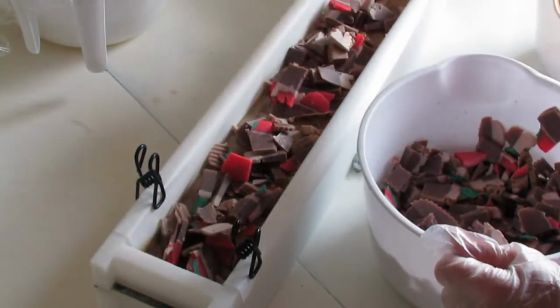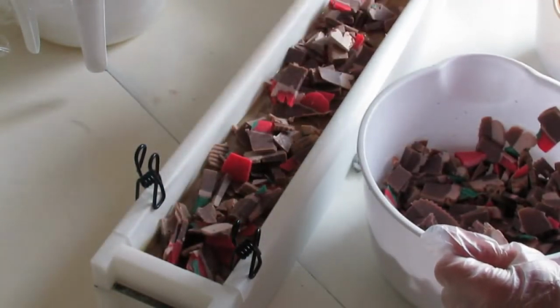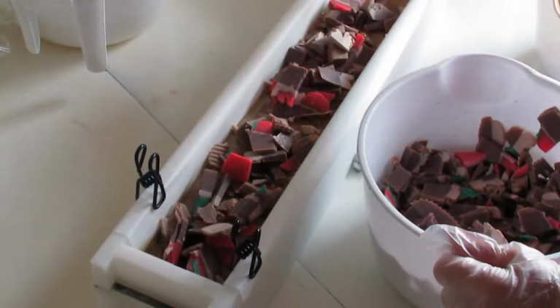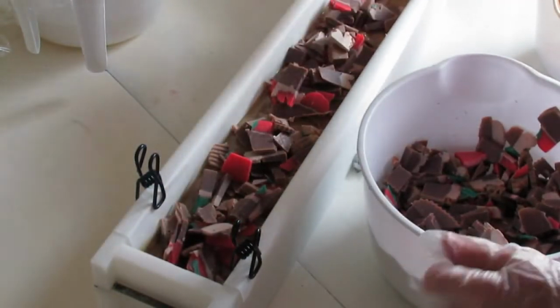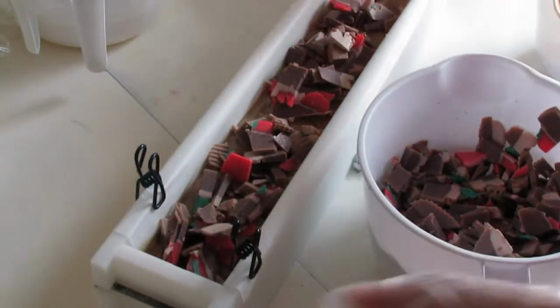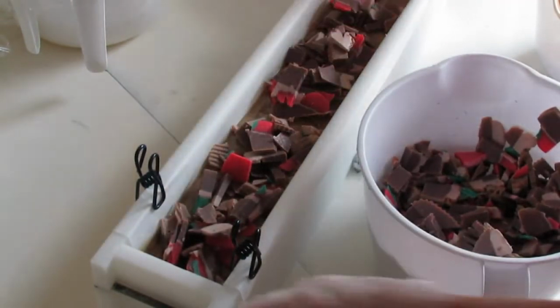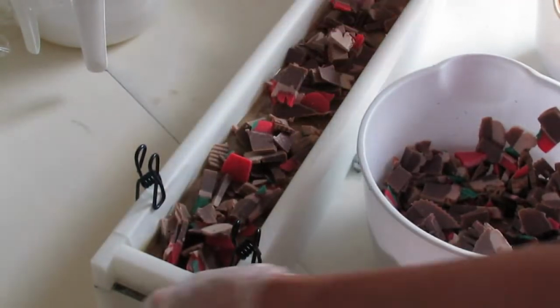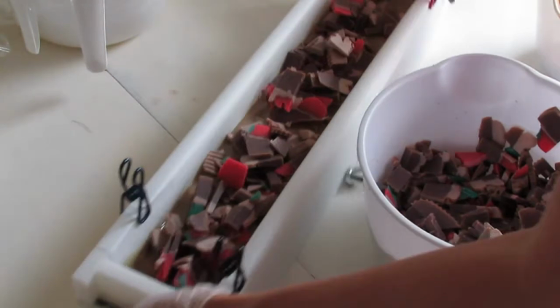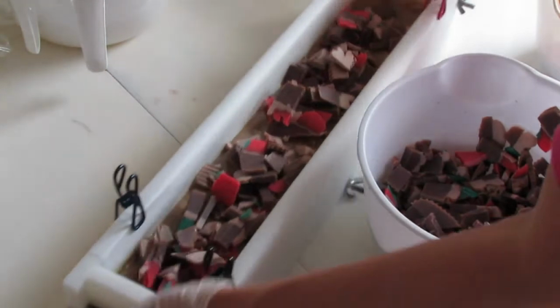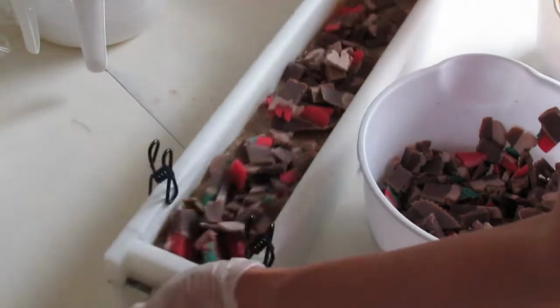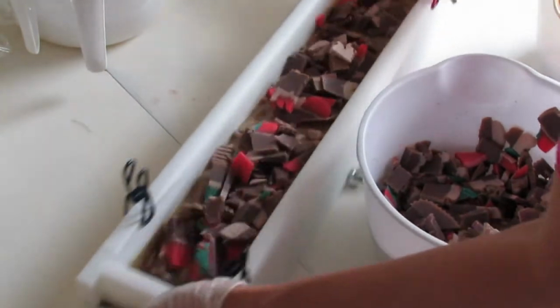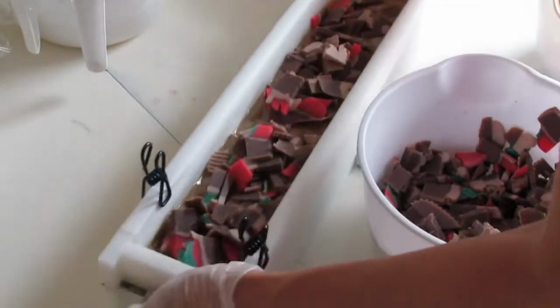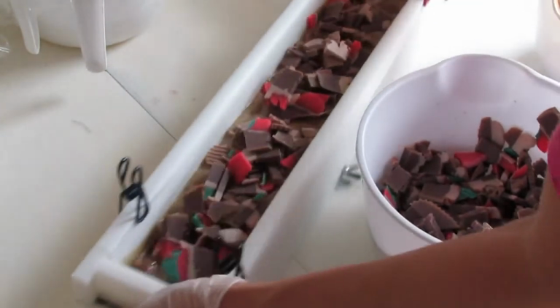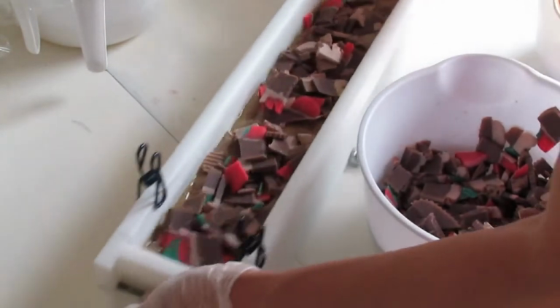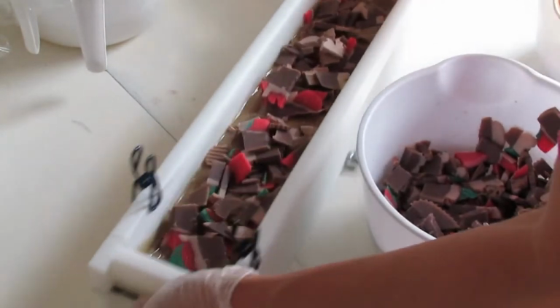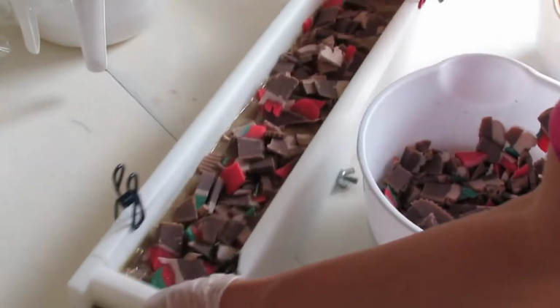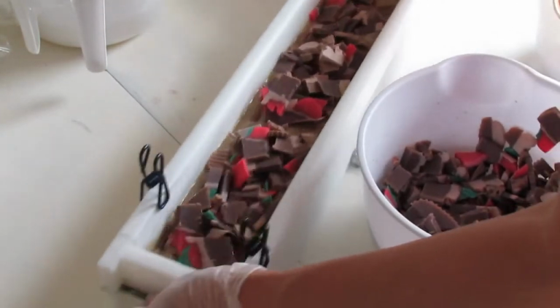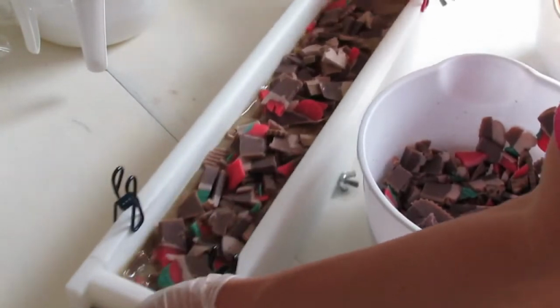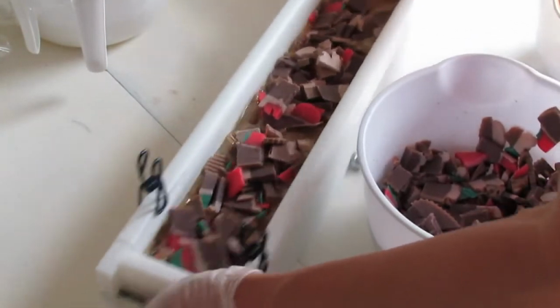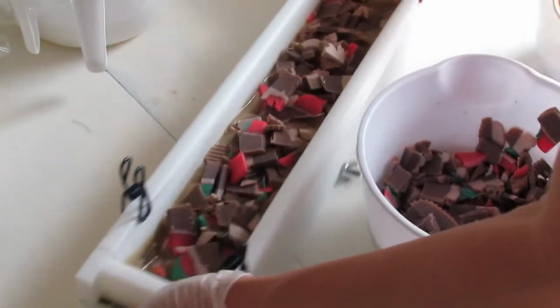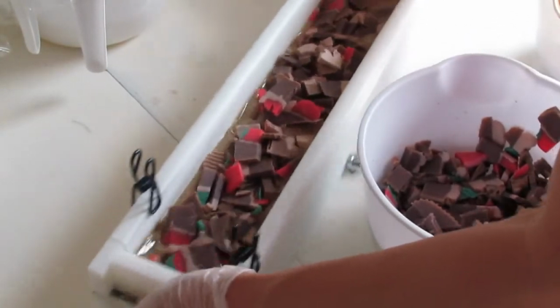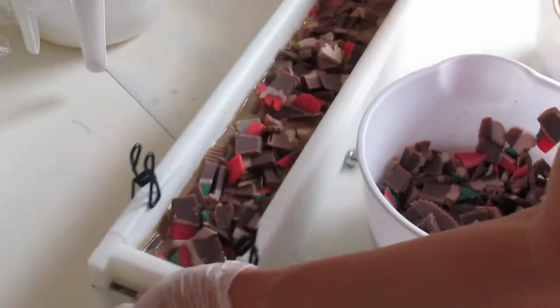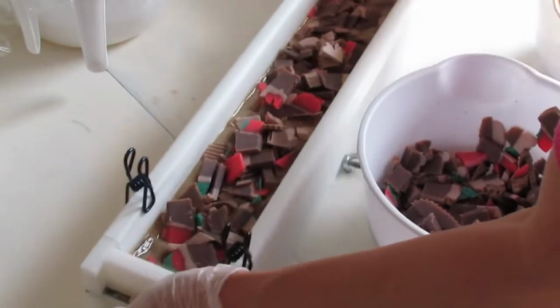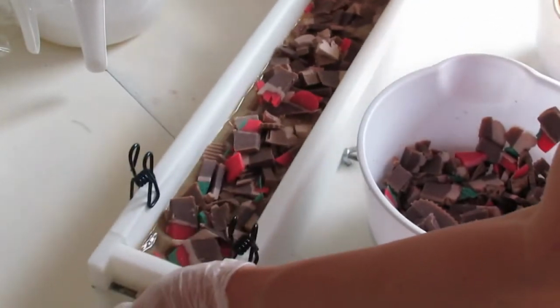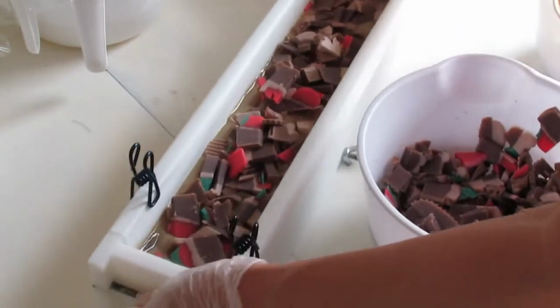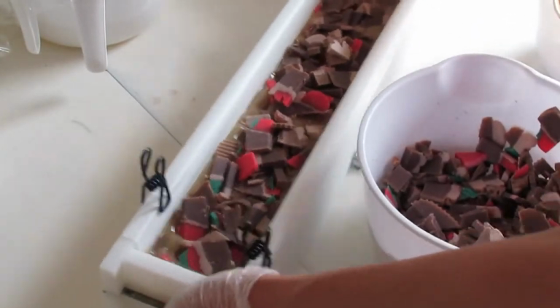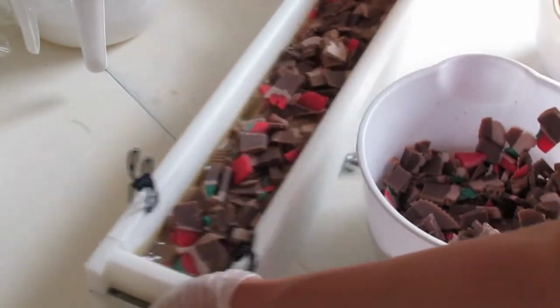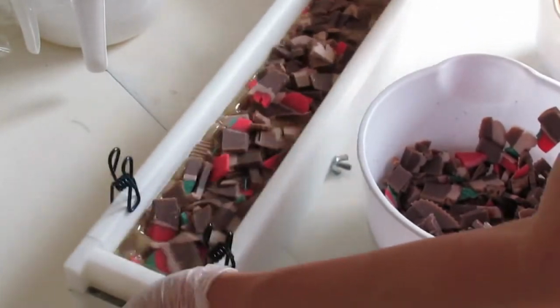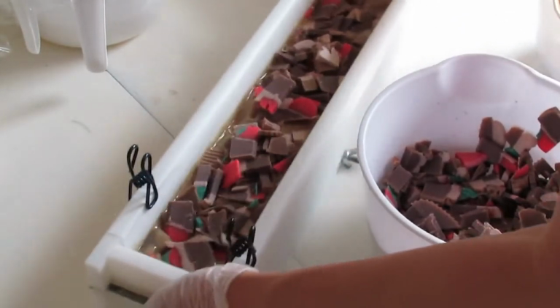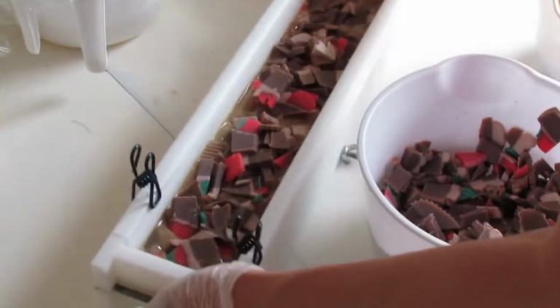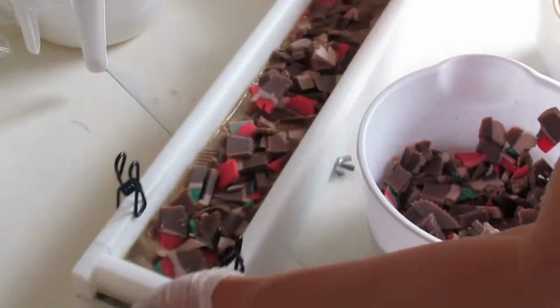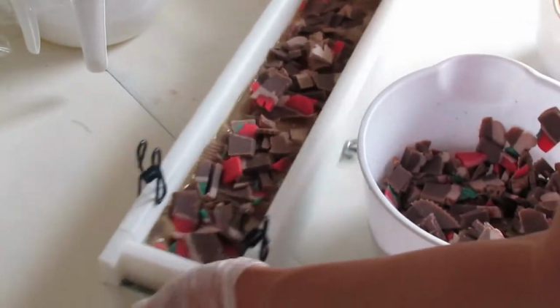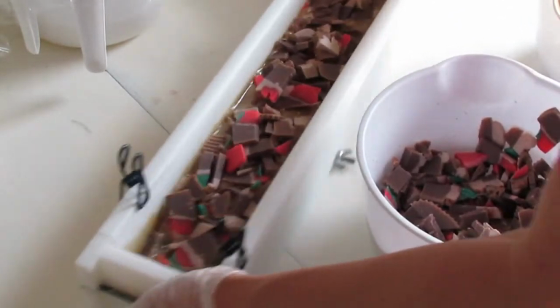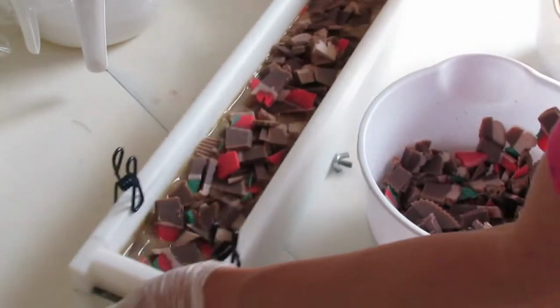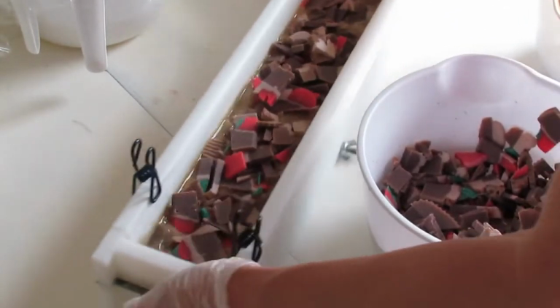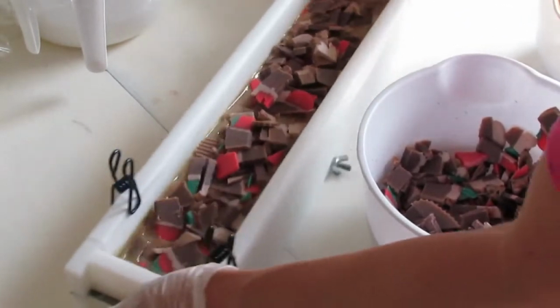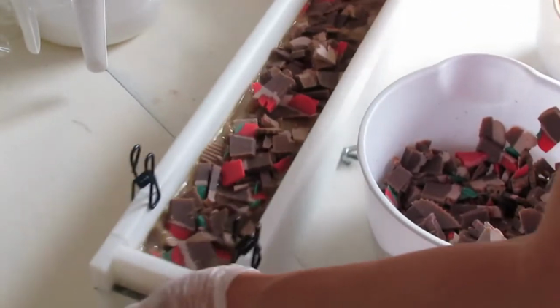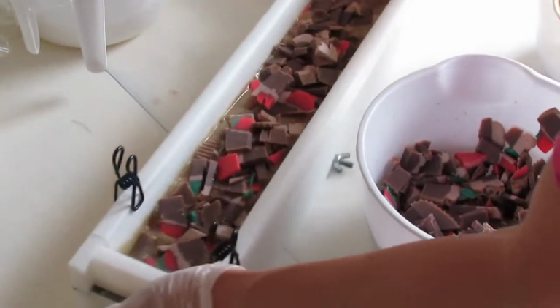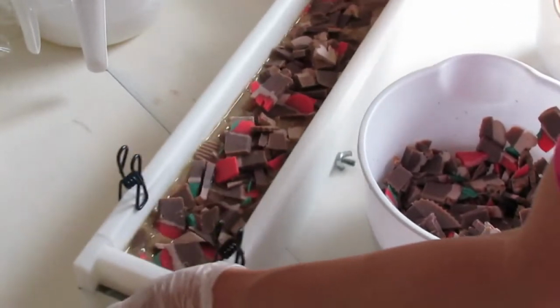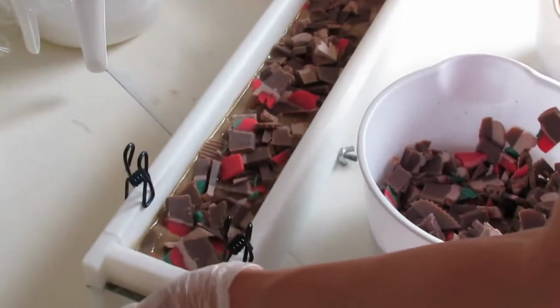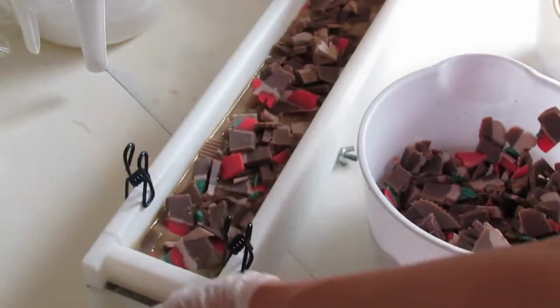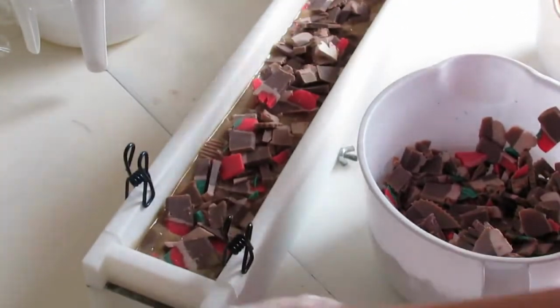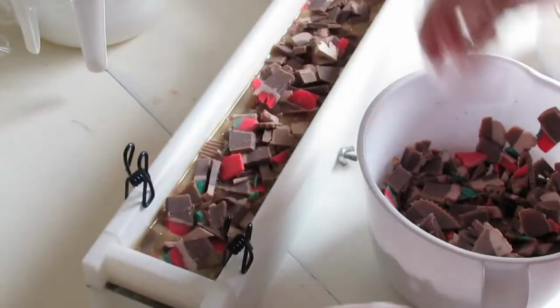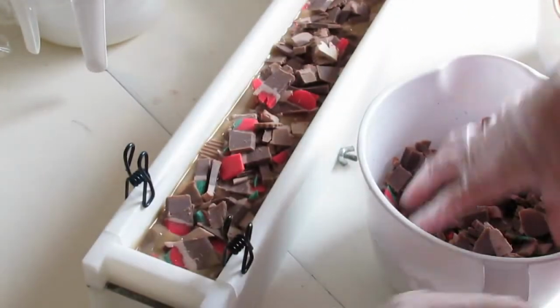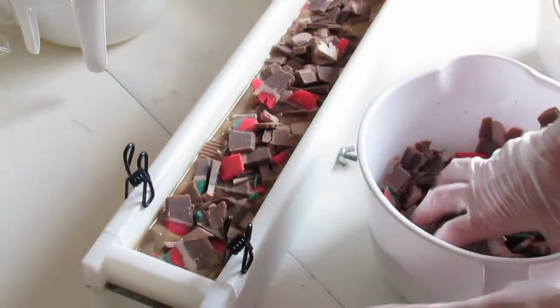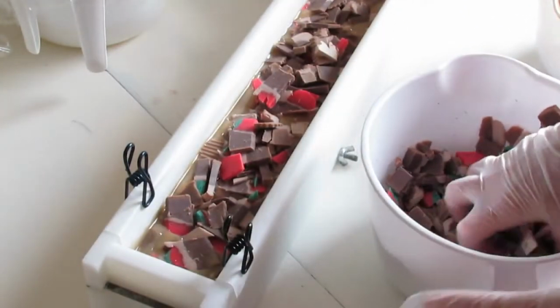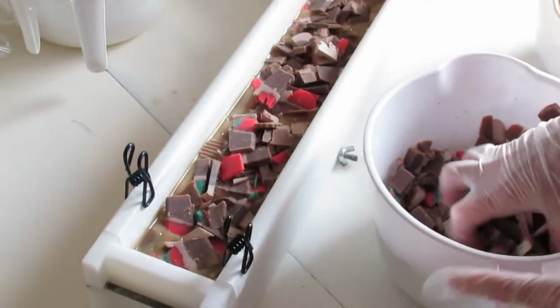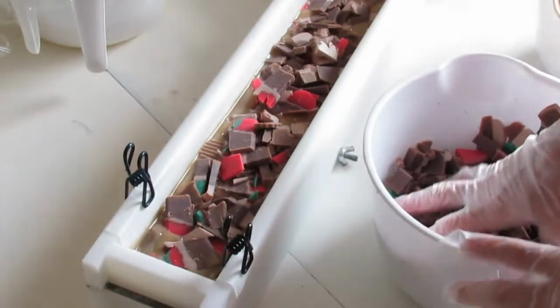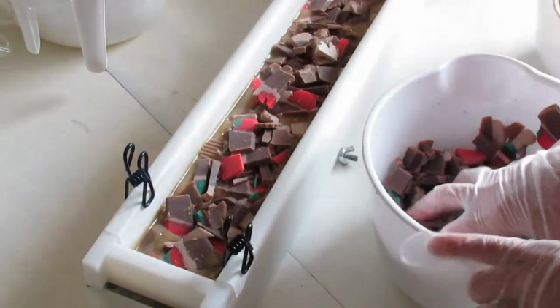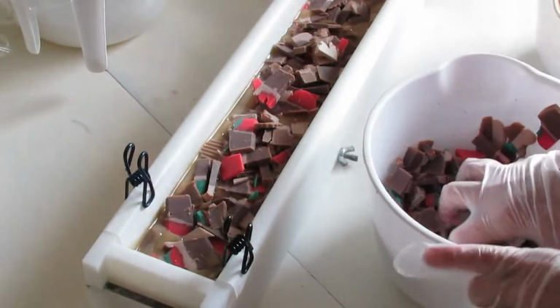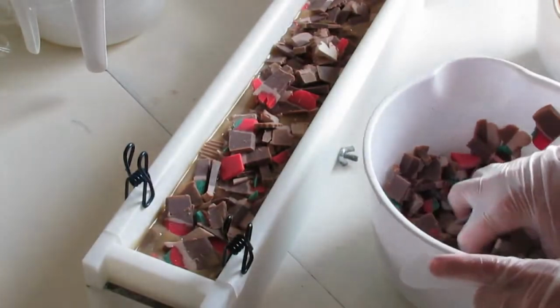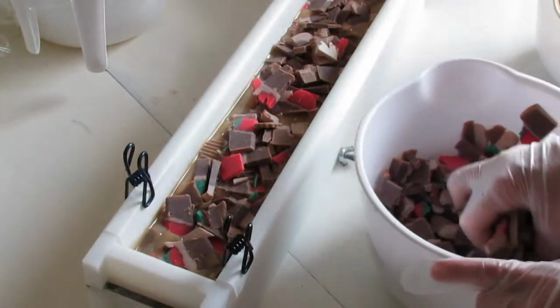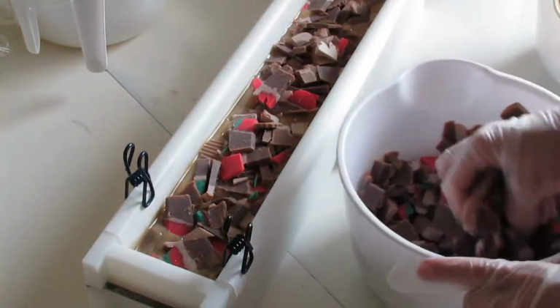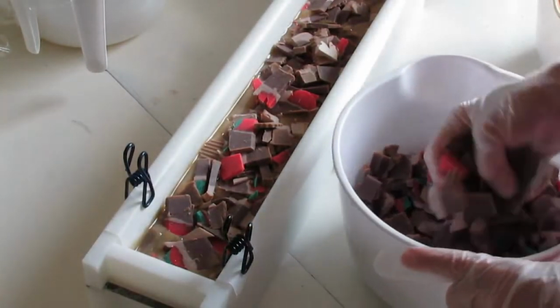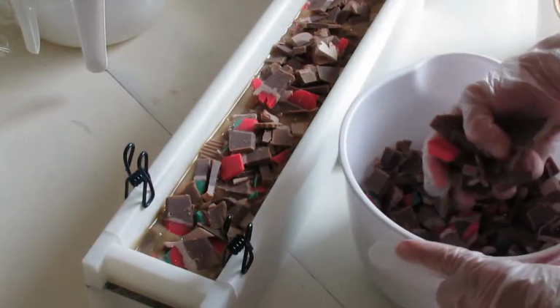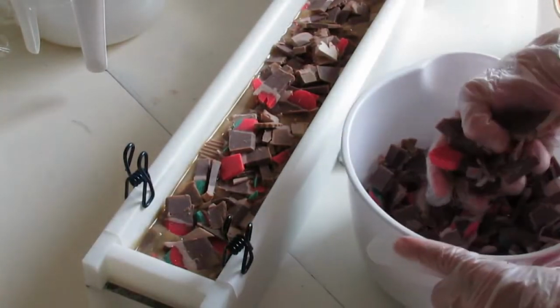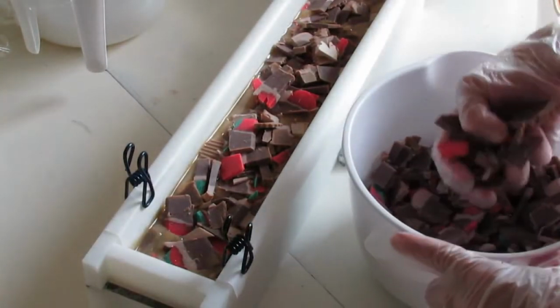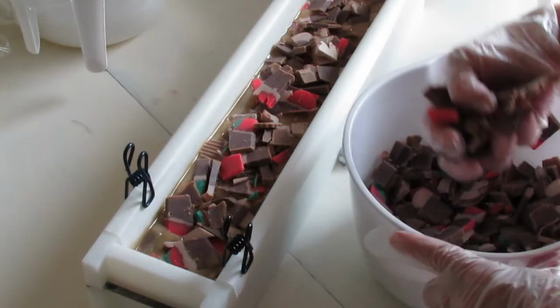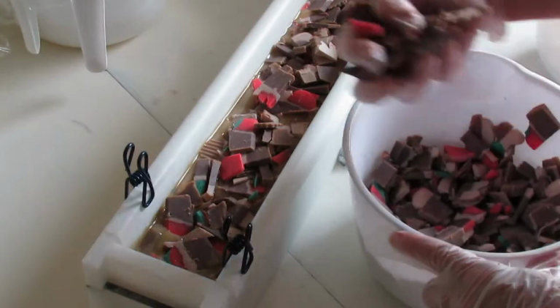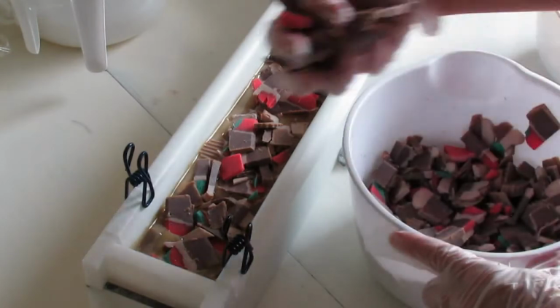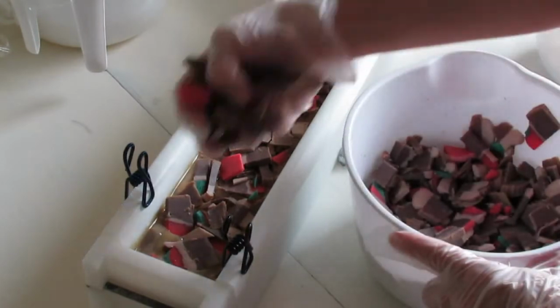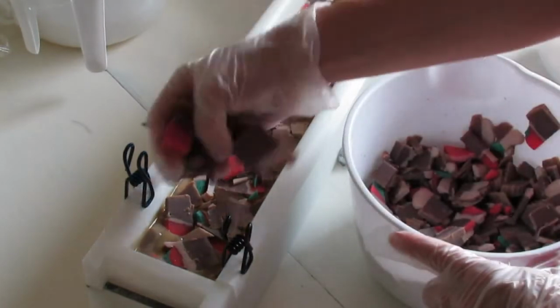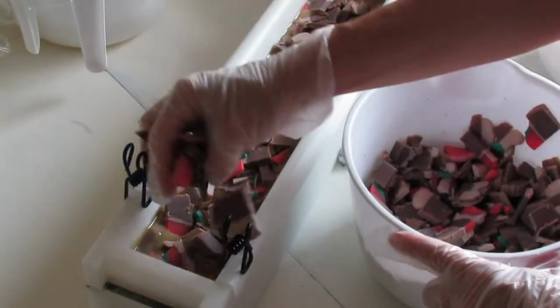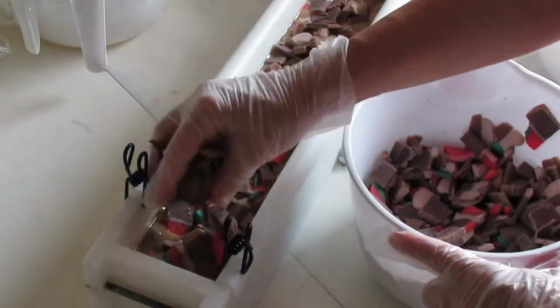I wonder if I really should use this with a second batch because there's so much soap here.